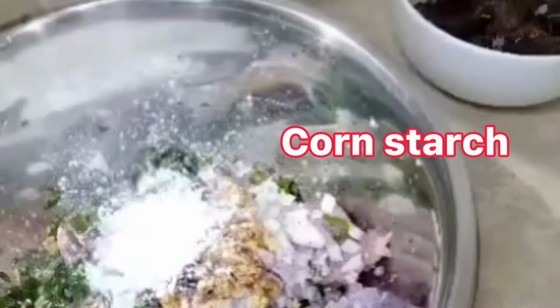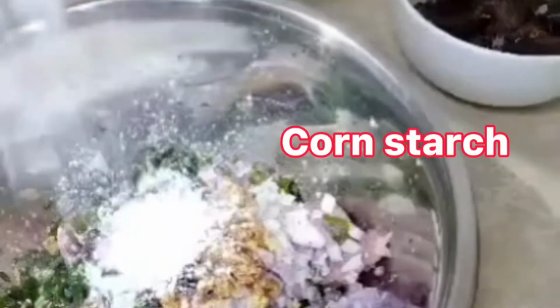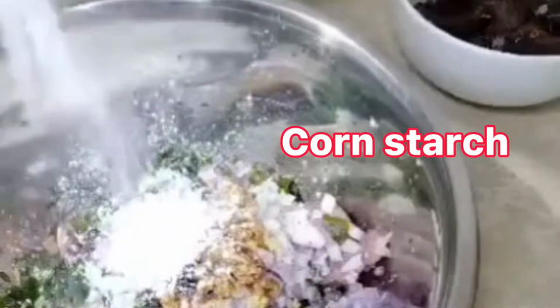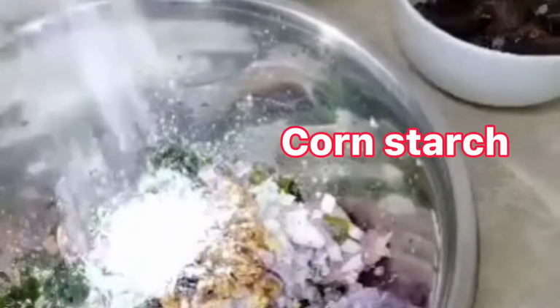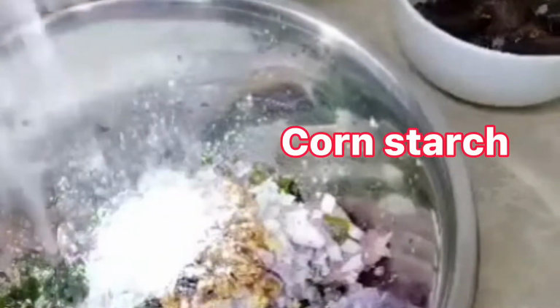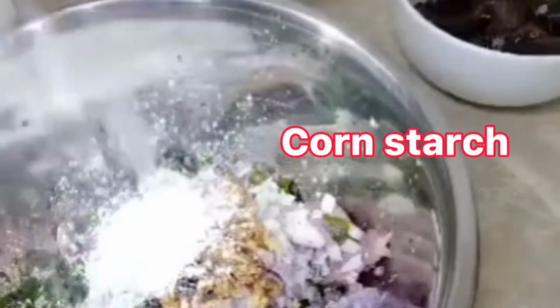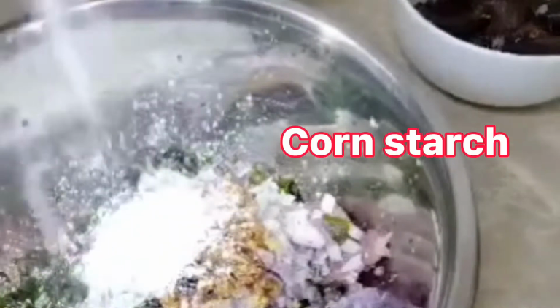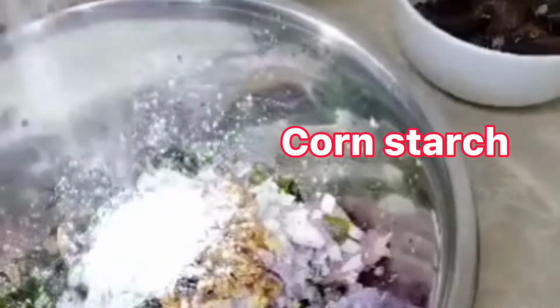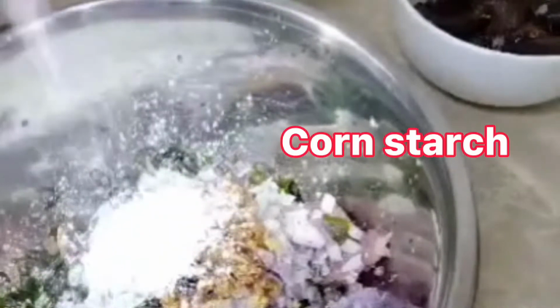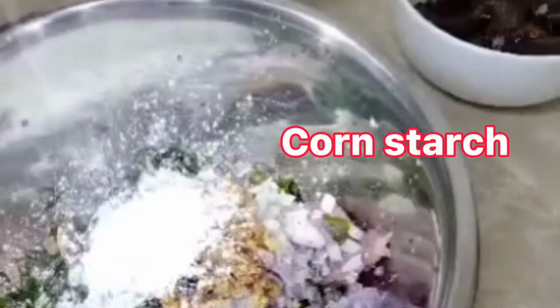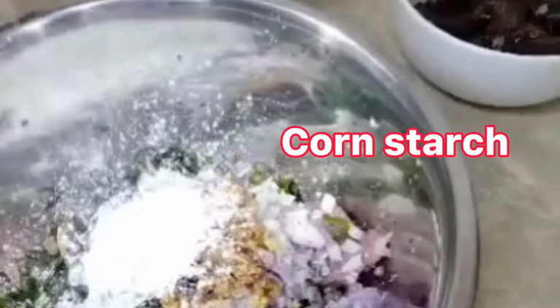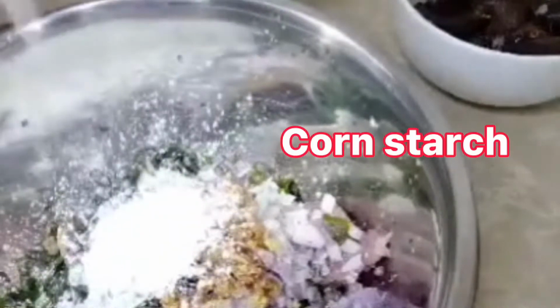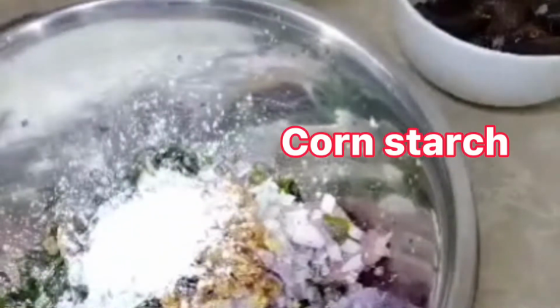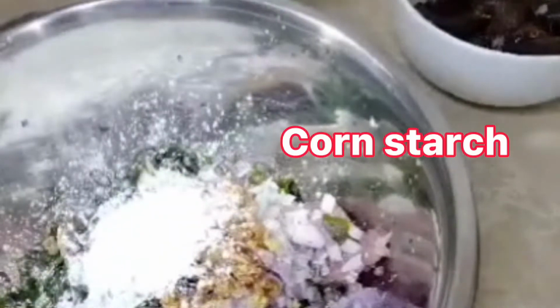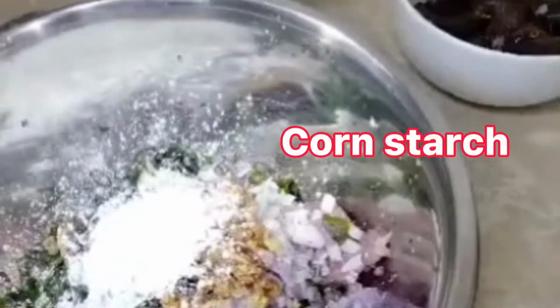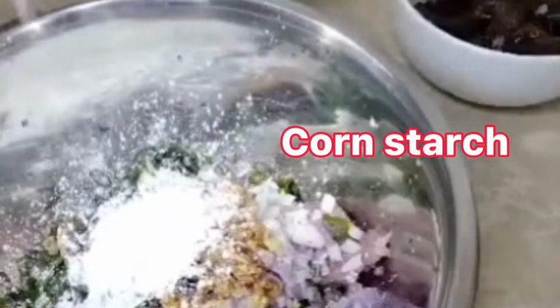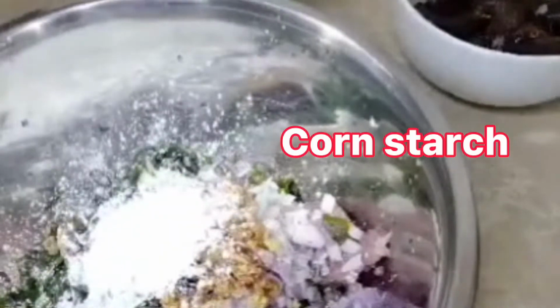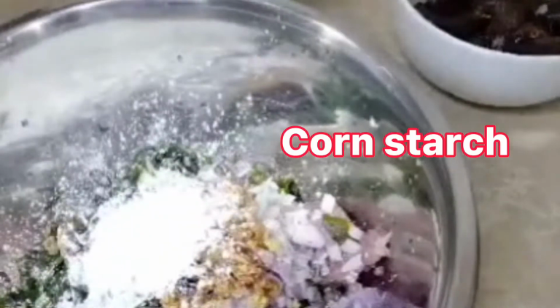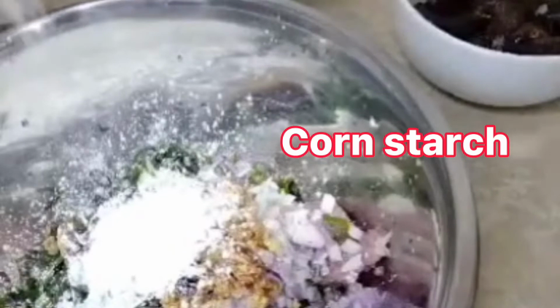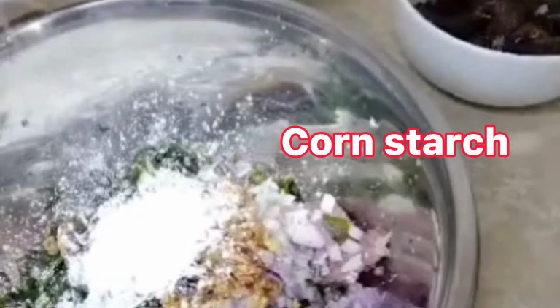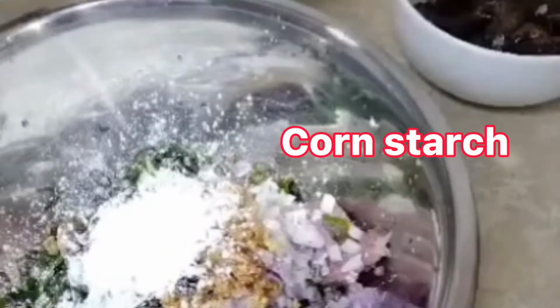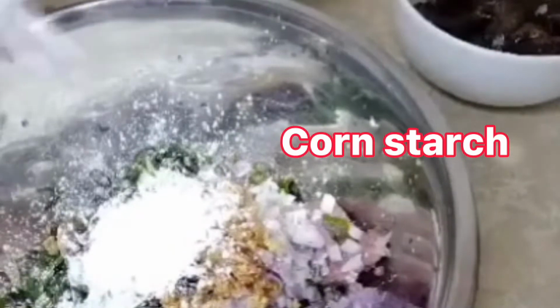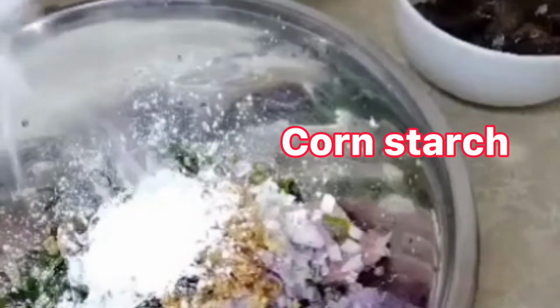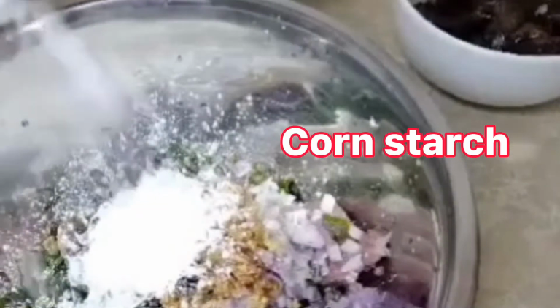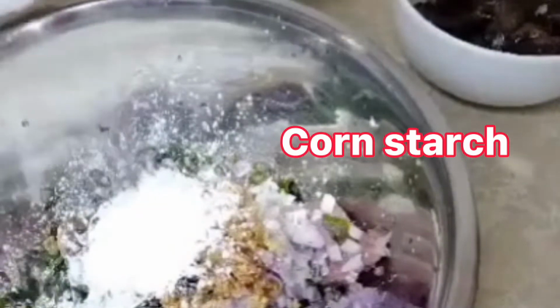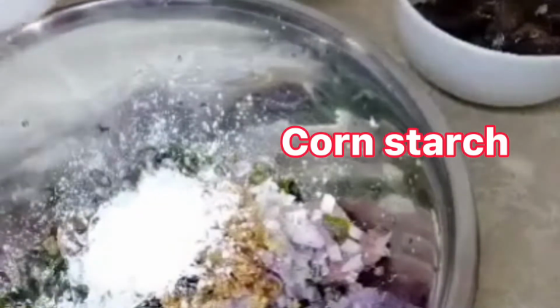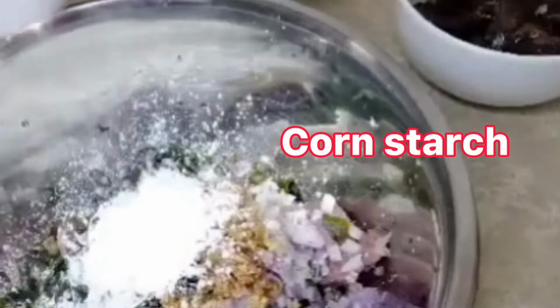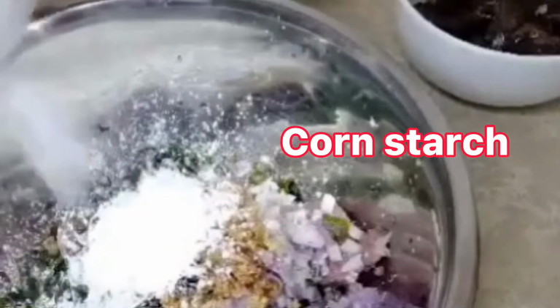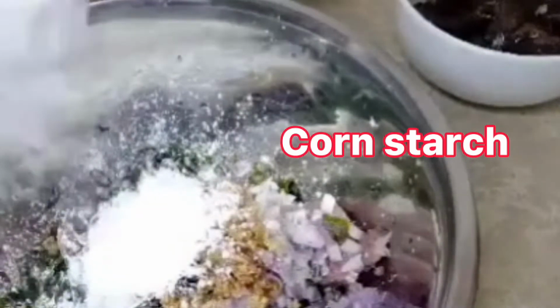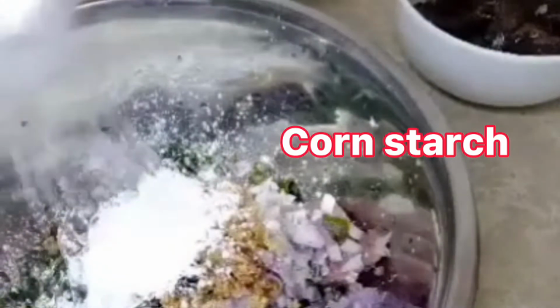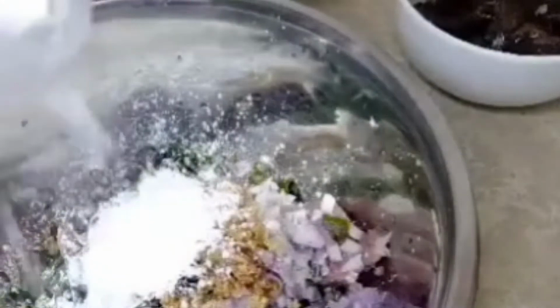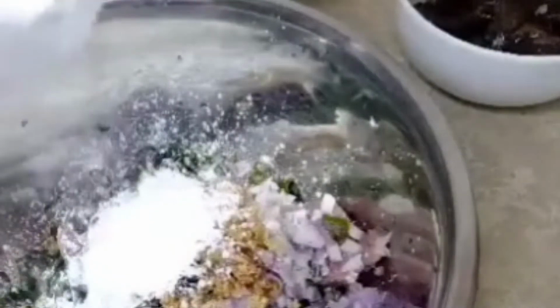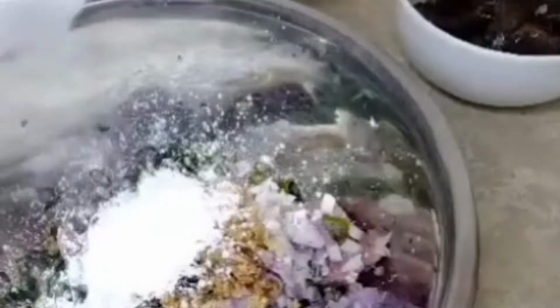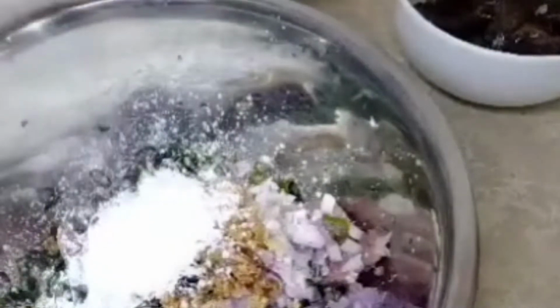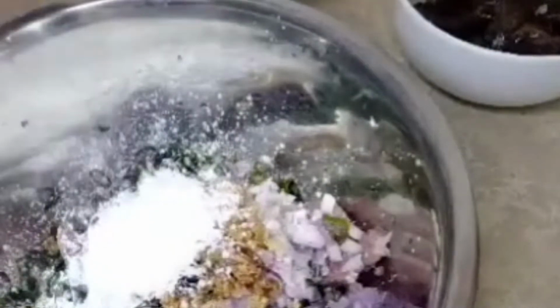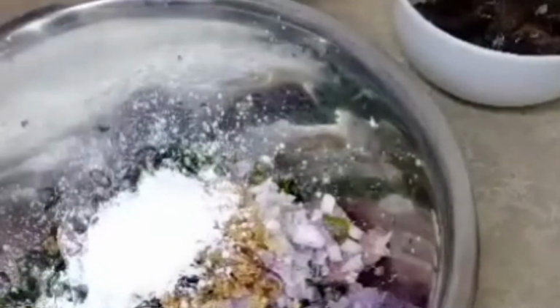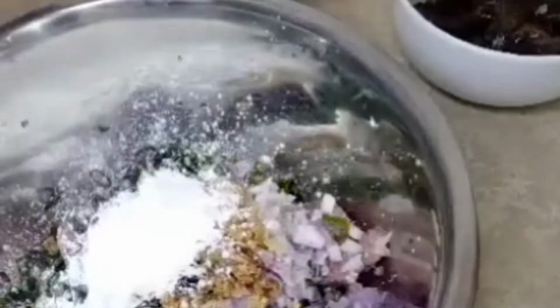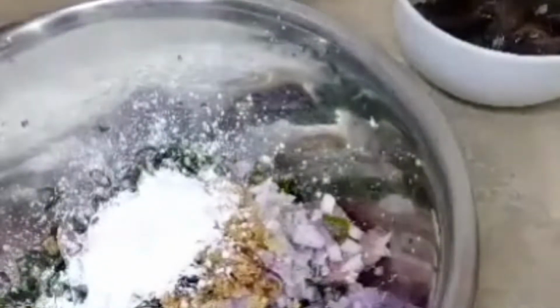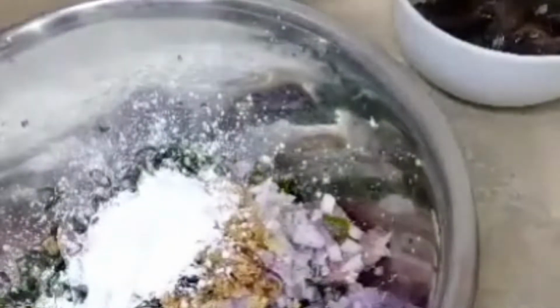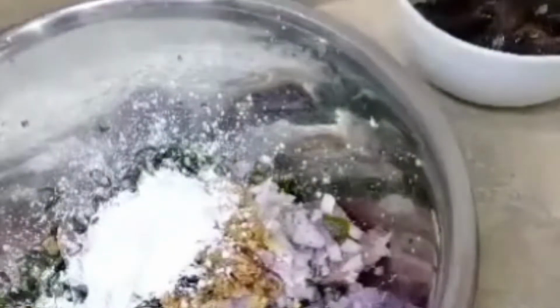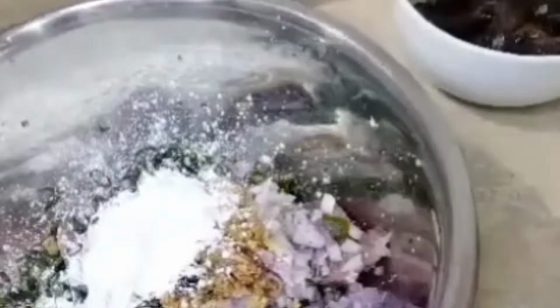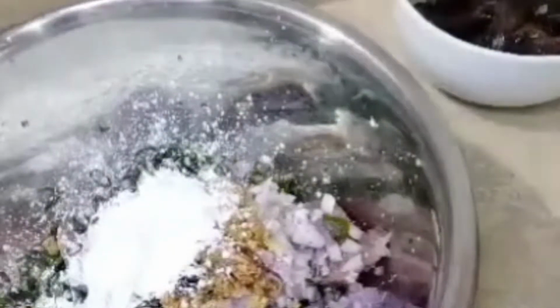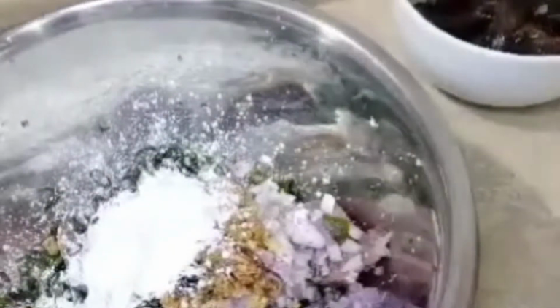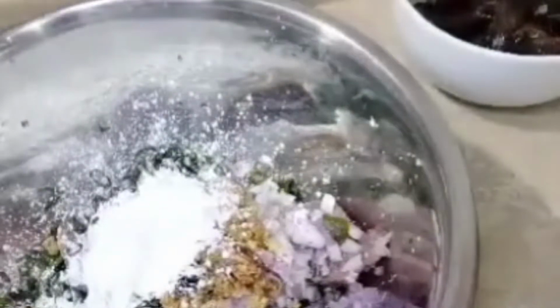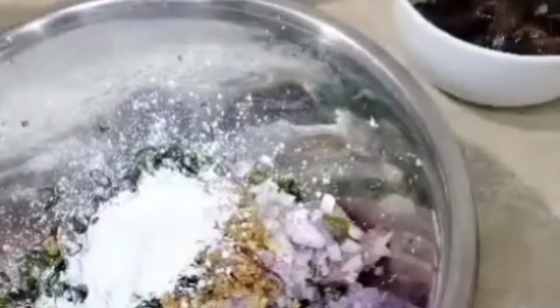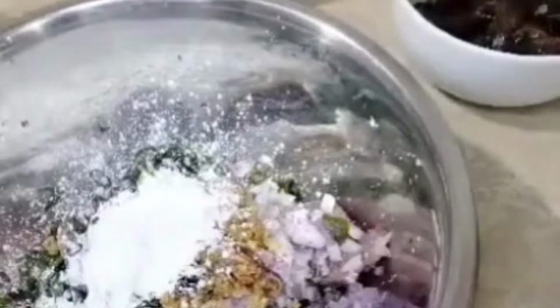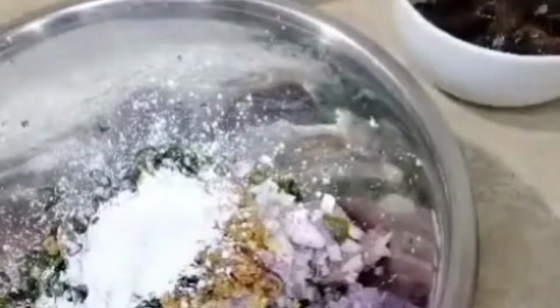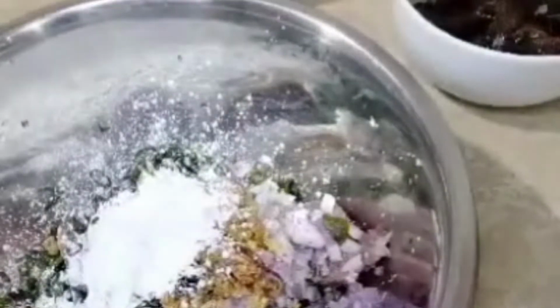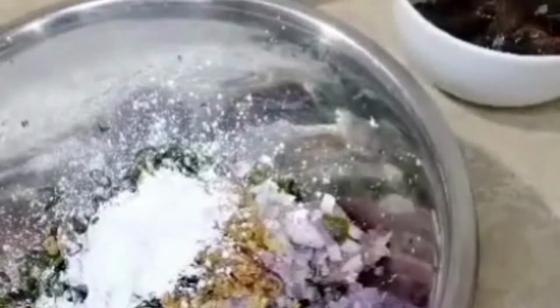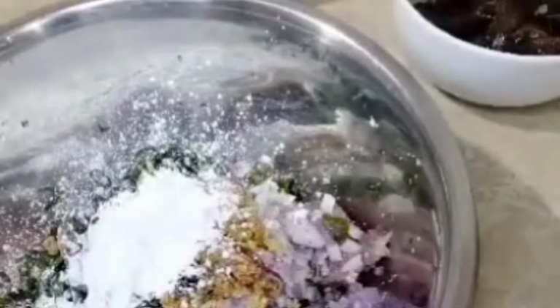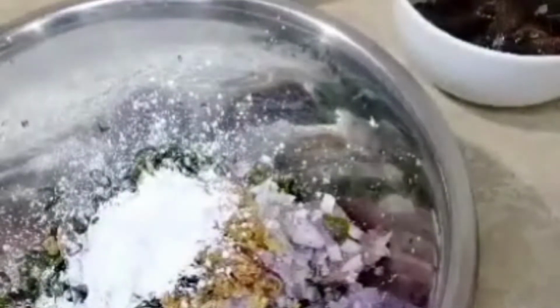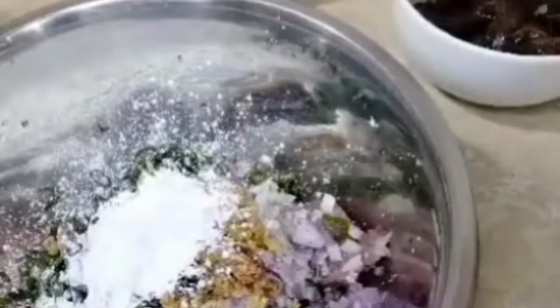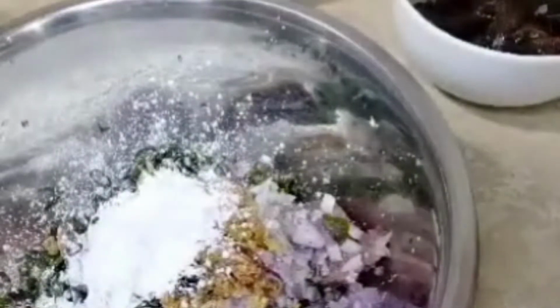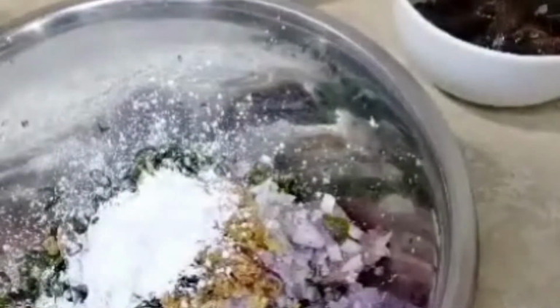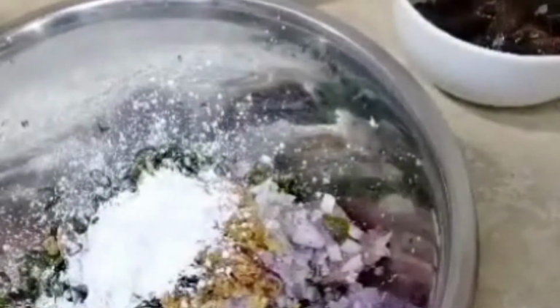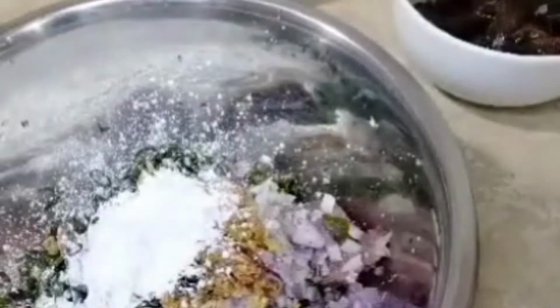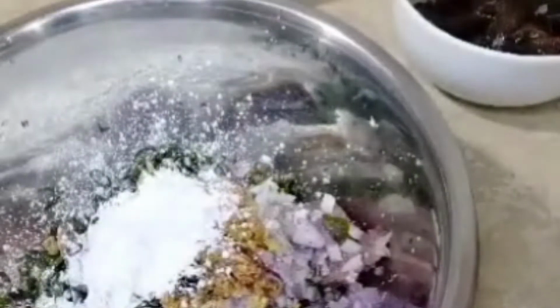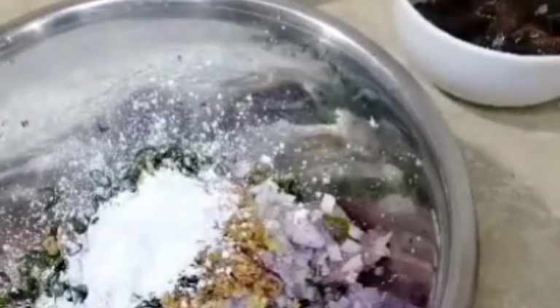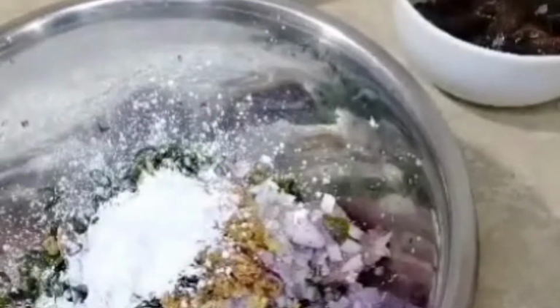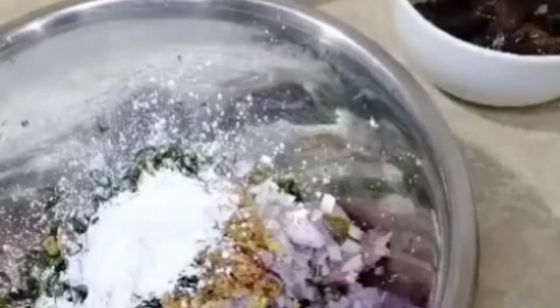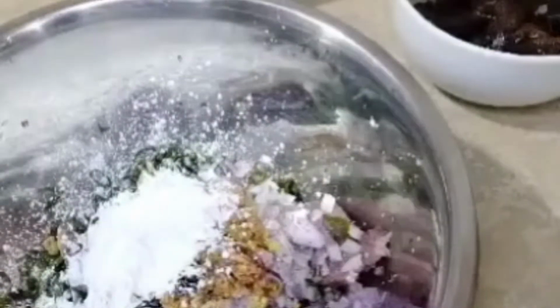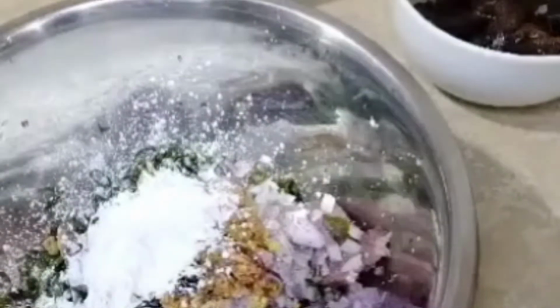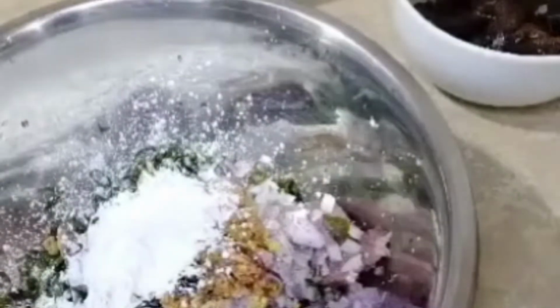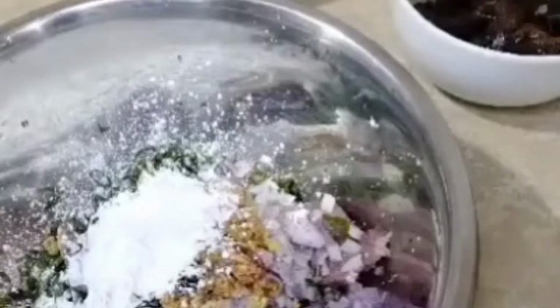Bột Năng, Potato Flour, Bột Khoai Tây. Thịt của mình sẽ dính nhanh. (Potato flour and tapioca starch will help the meat stick quickly.)